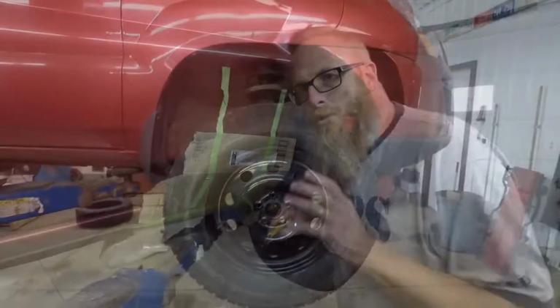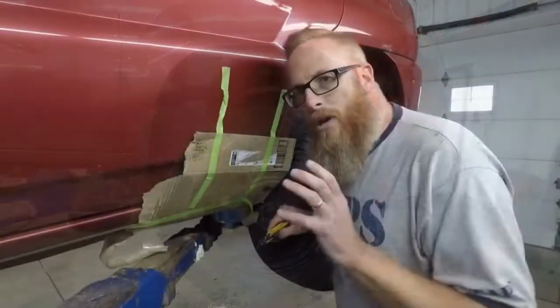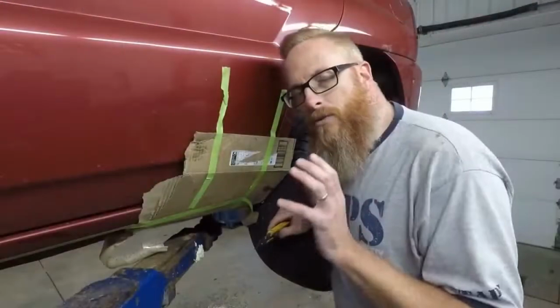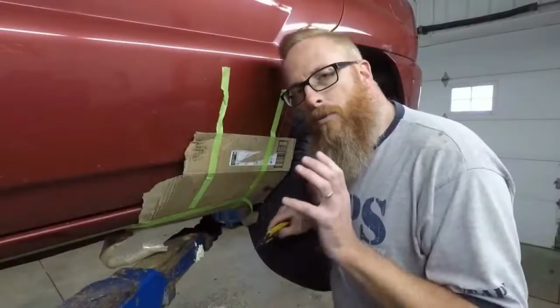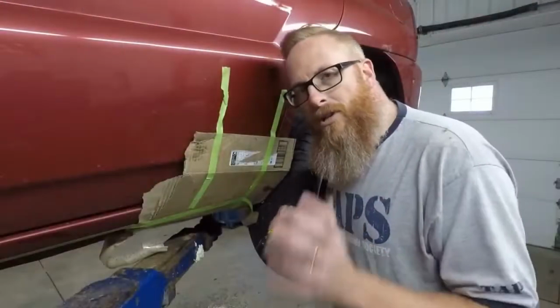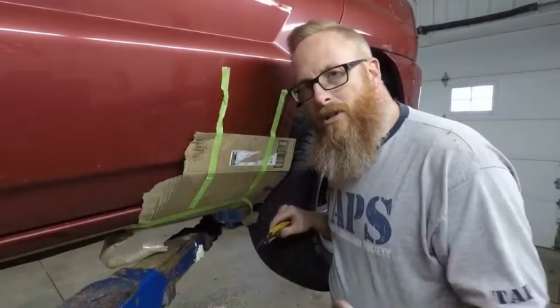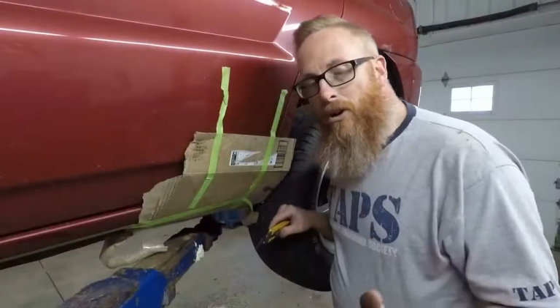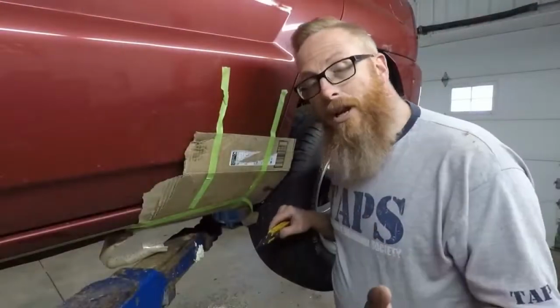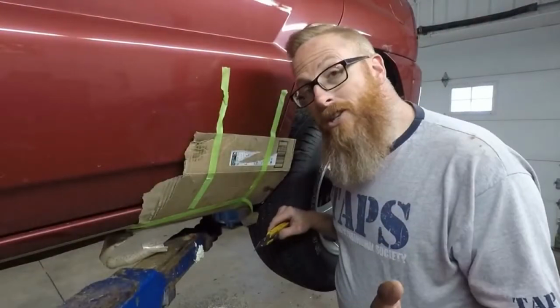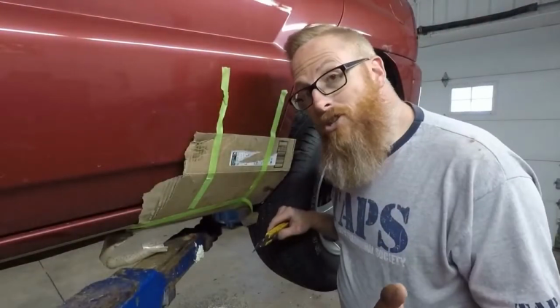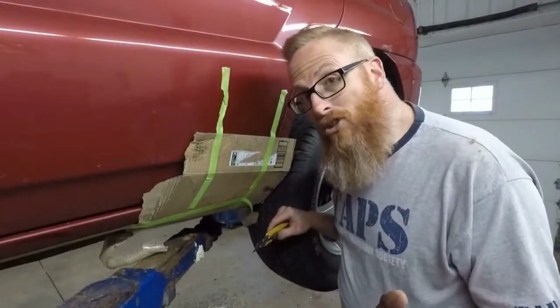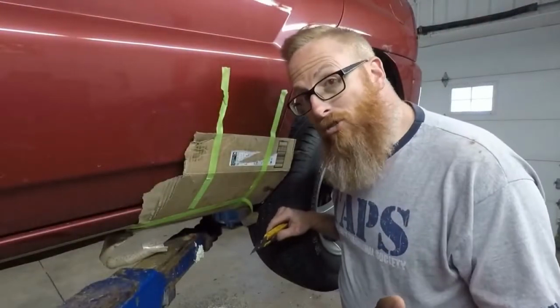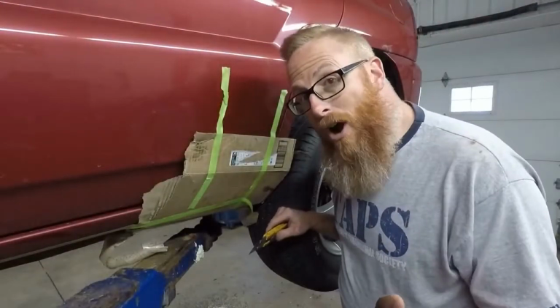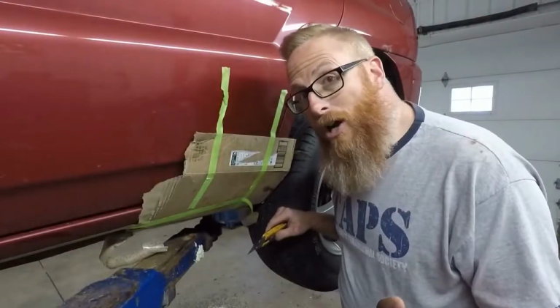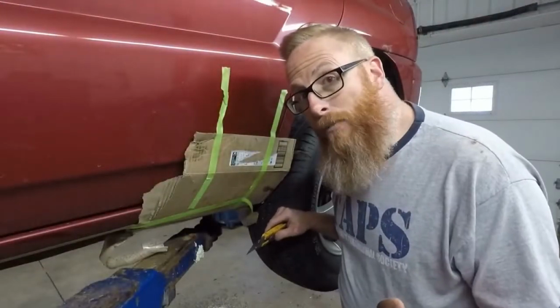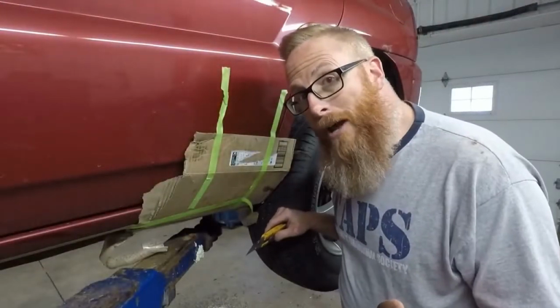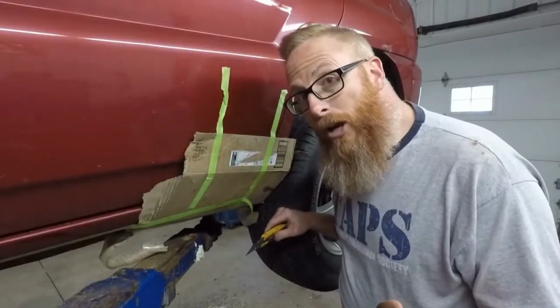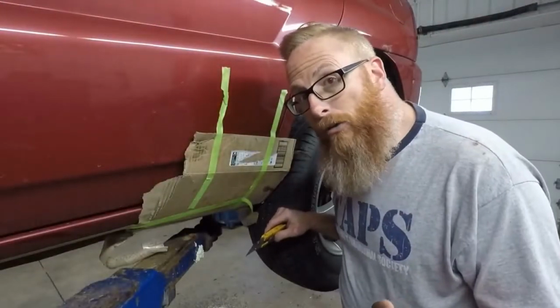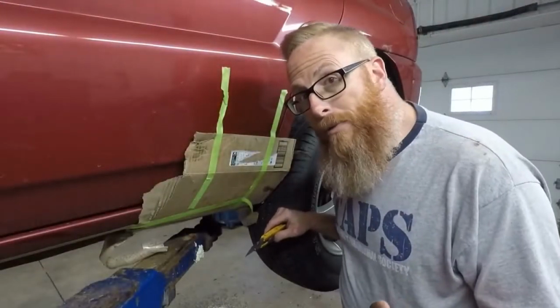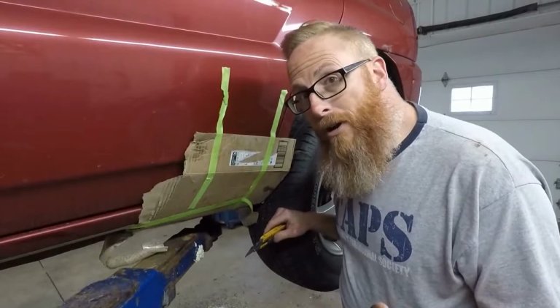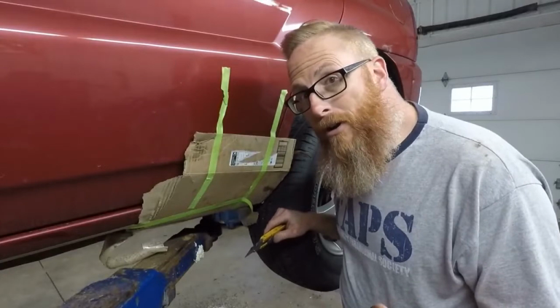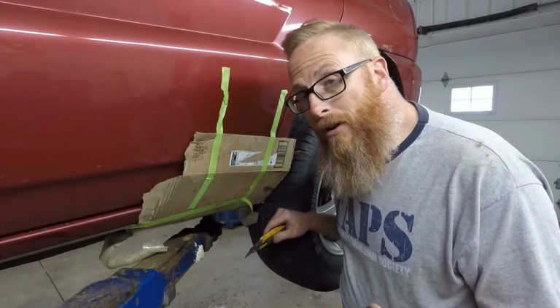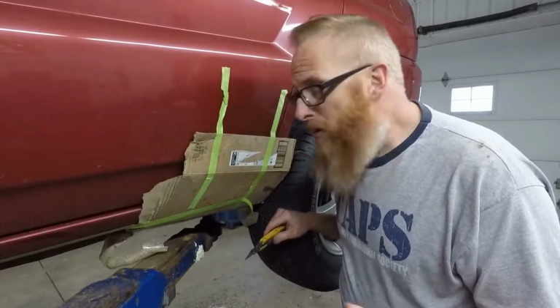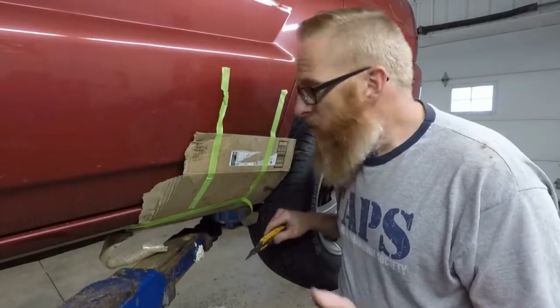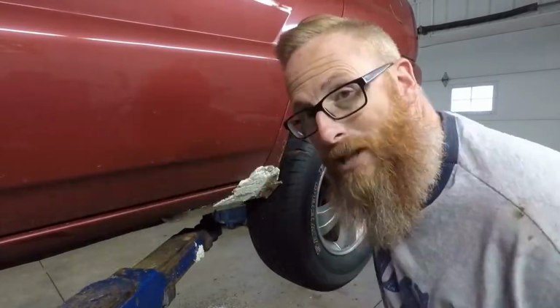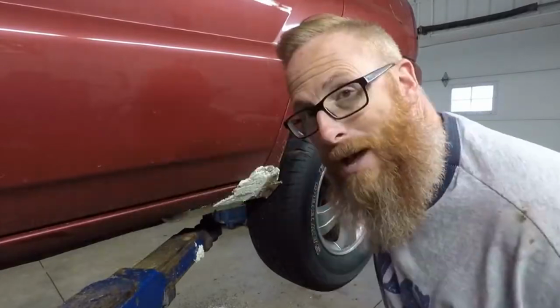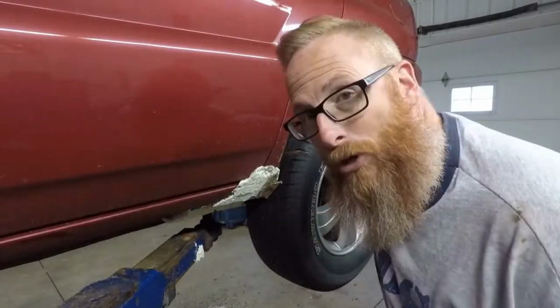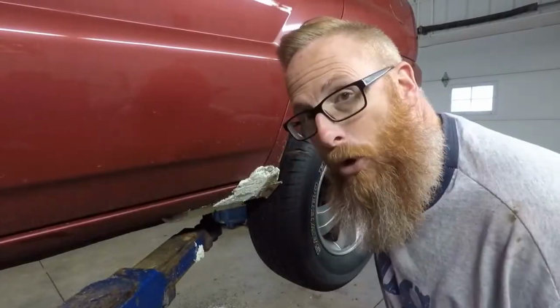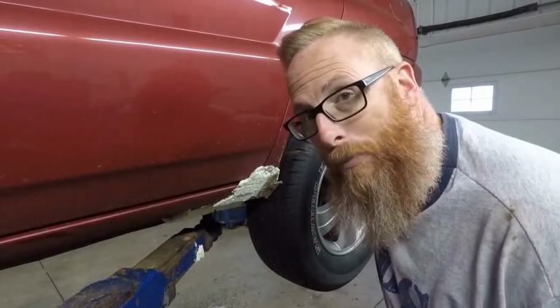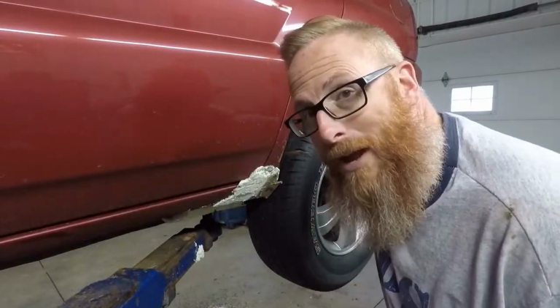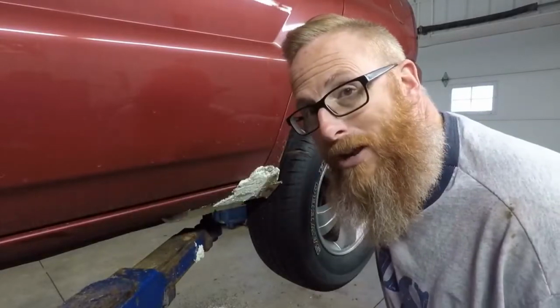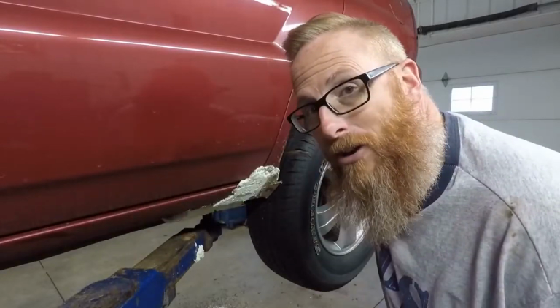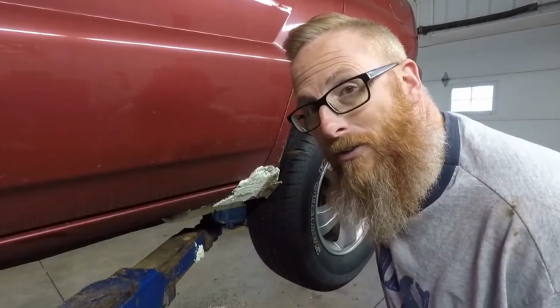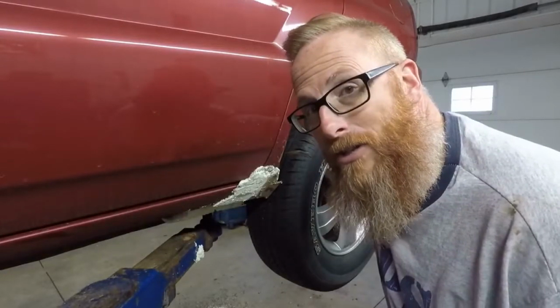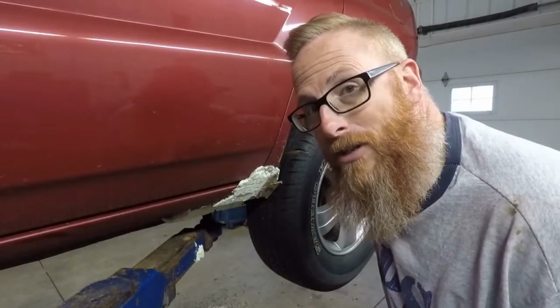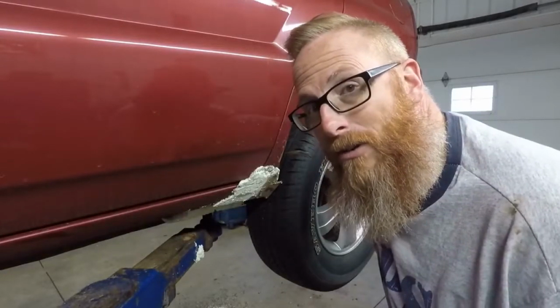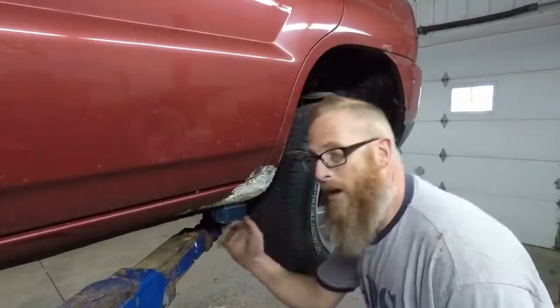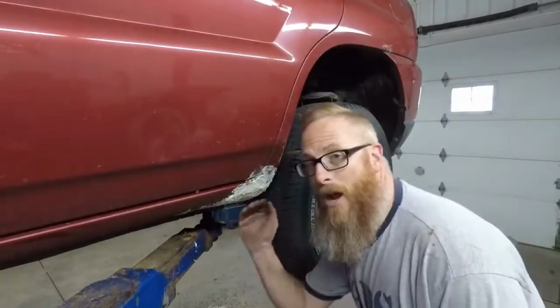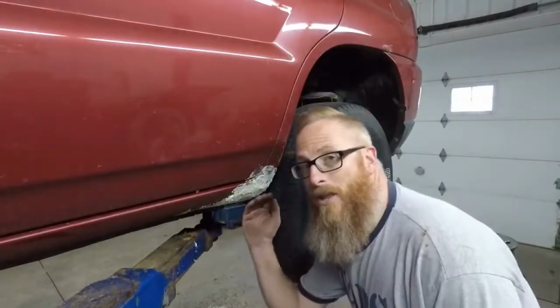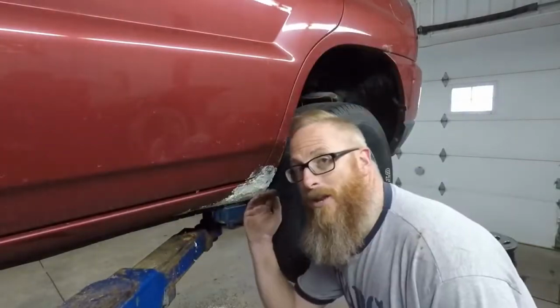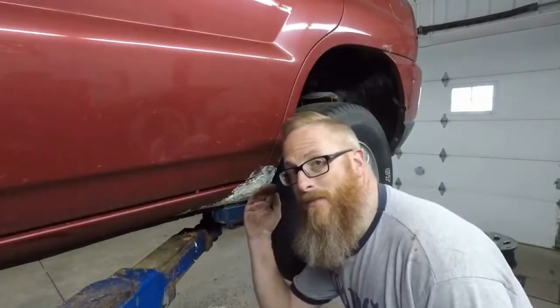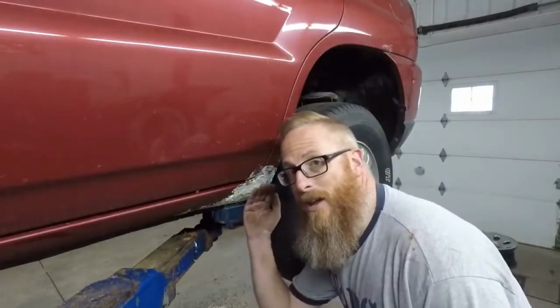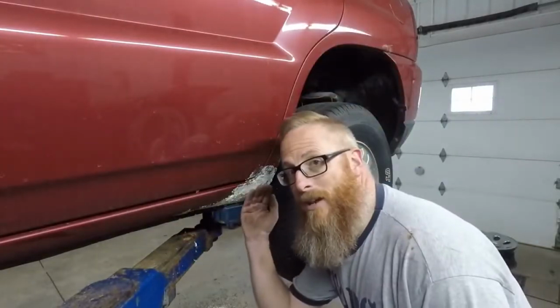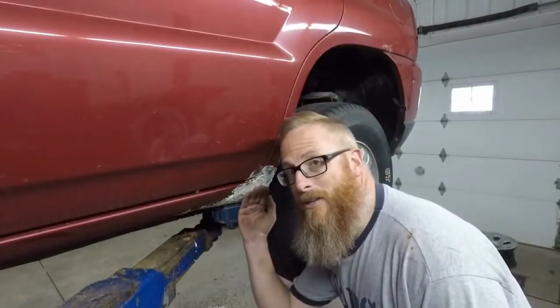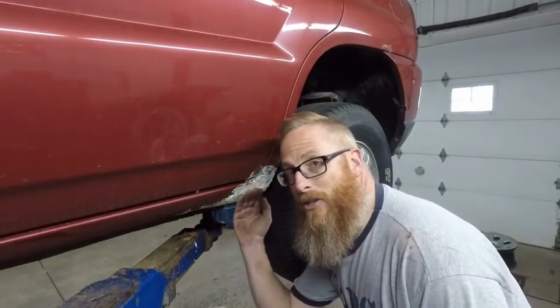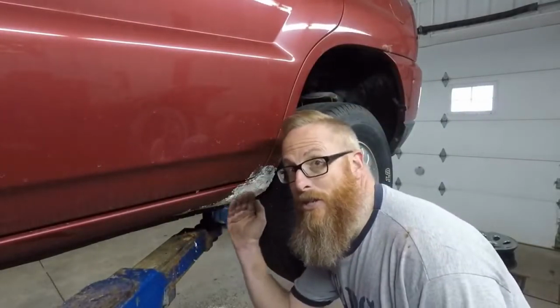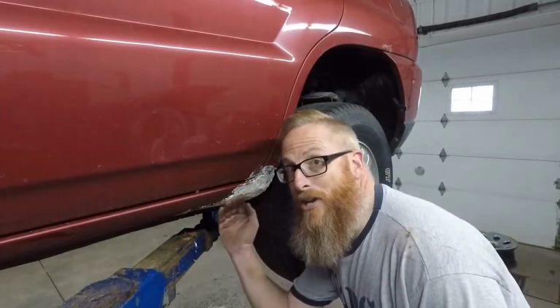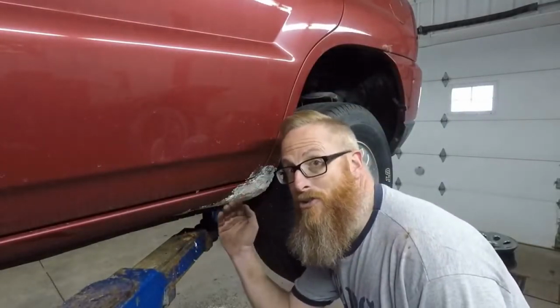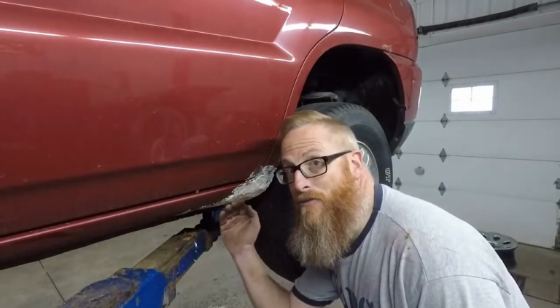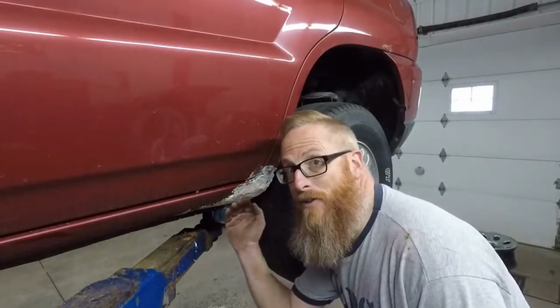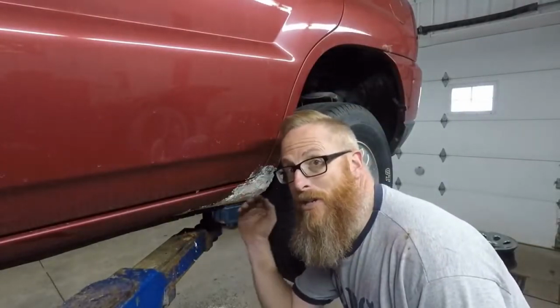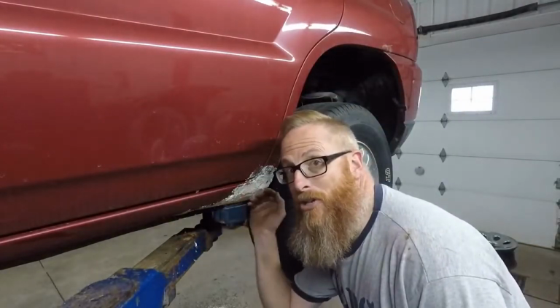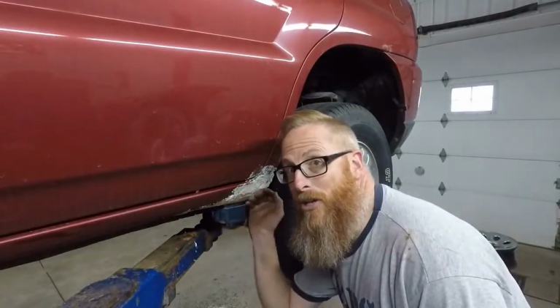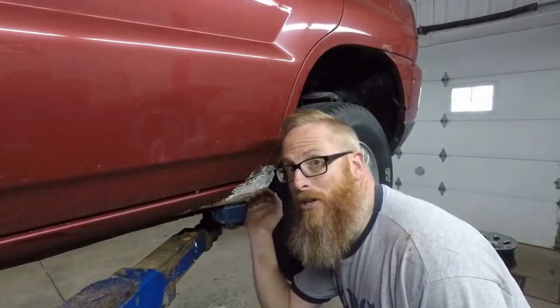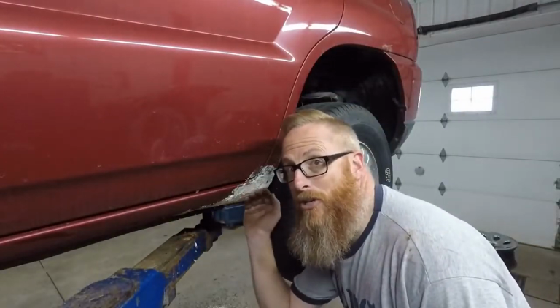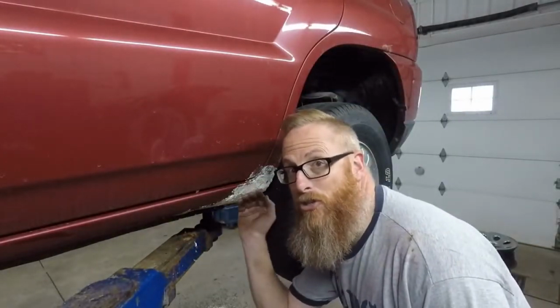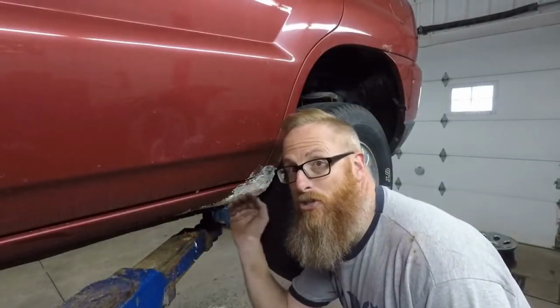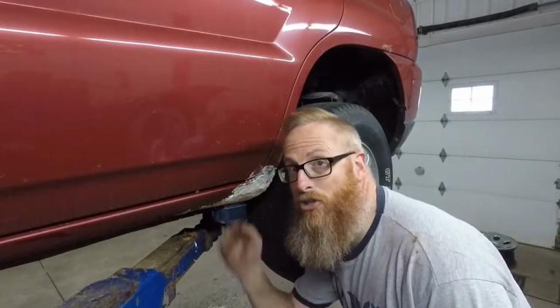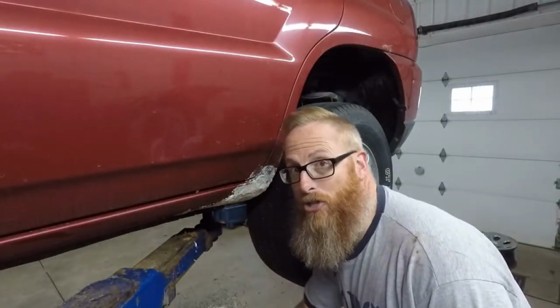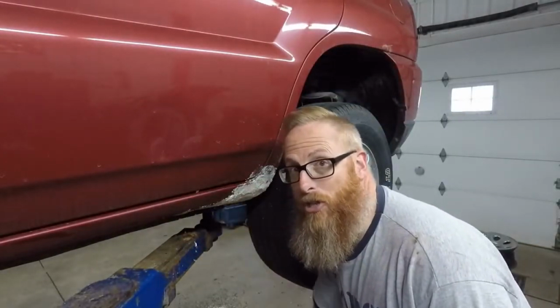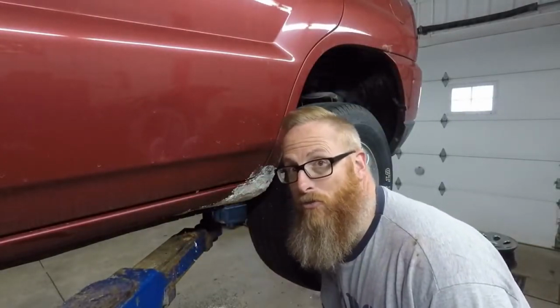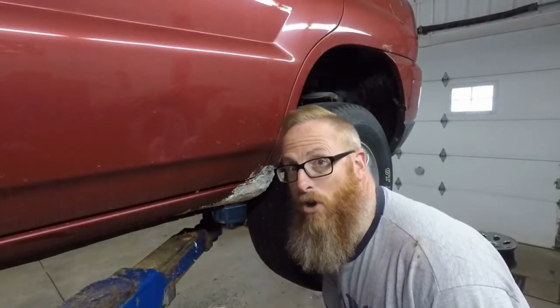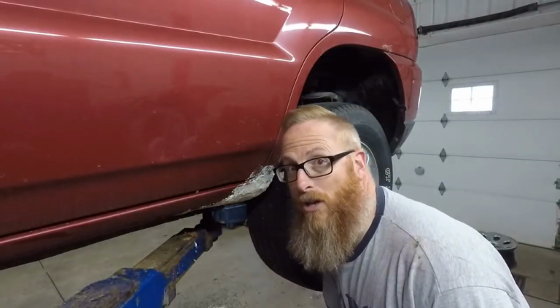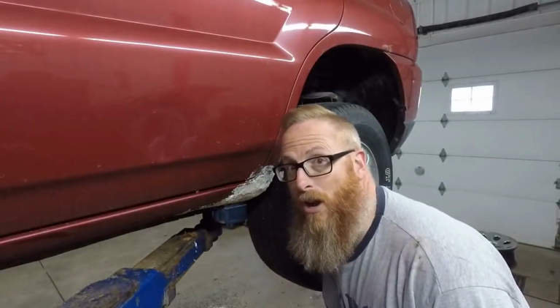Guys, when we did our instant rocker panel repair, there's a lot of coats of paint on this thing, and it even has a textured finish, just like the rocker.